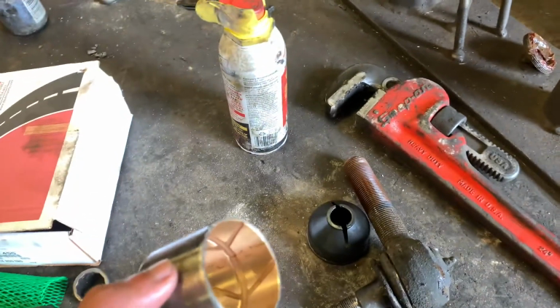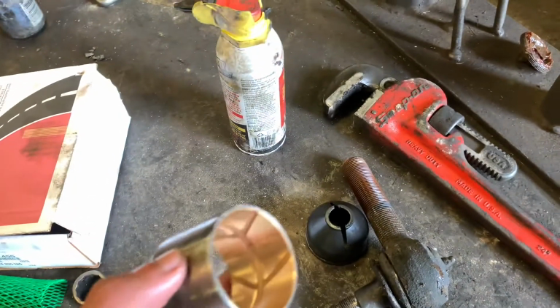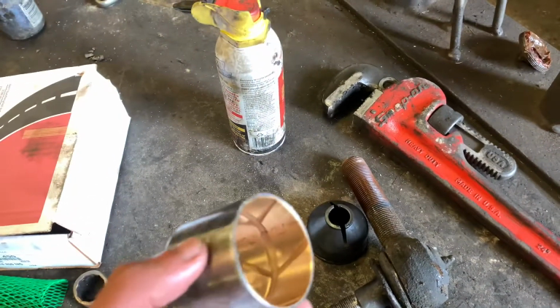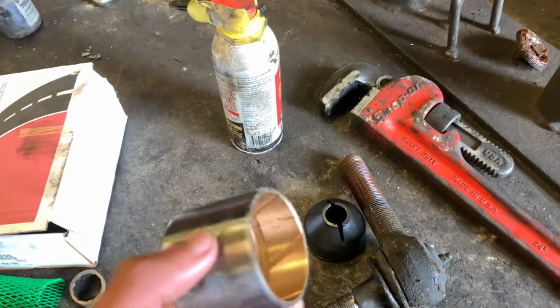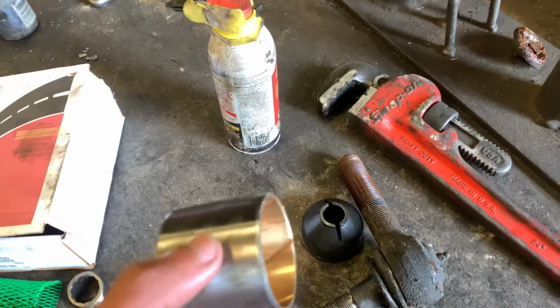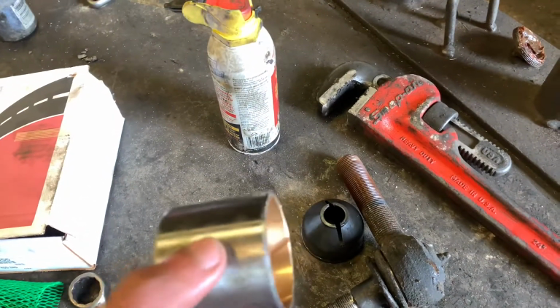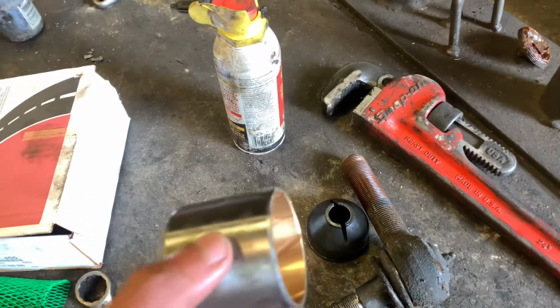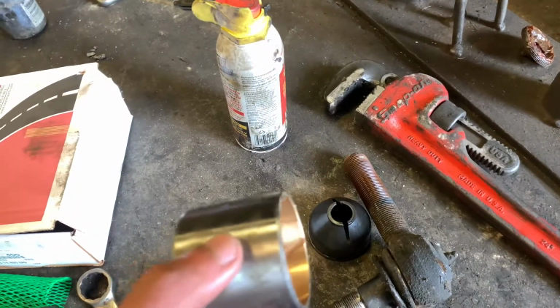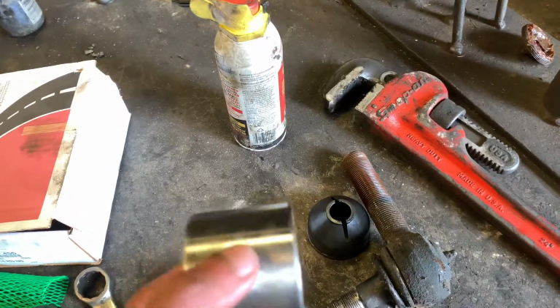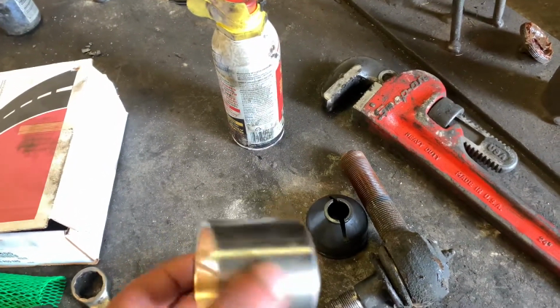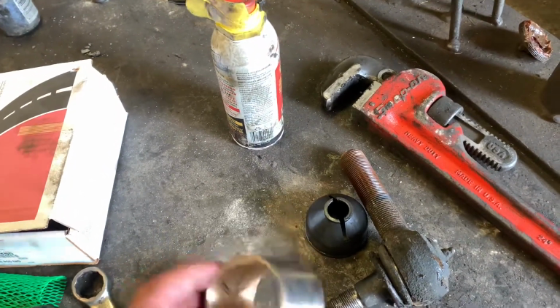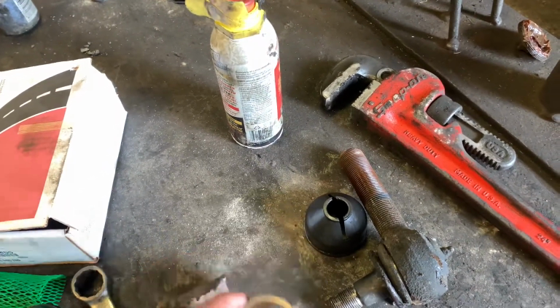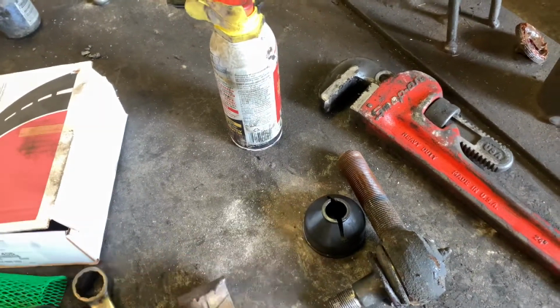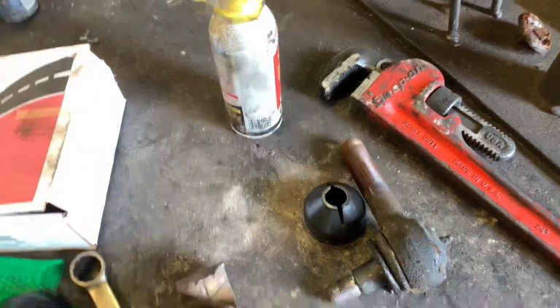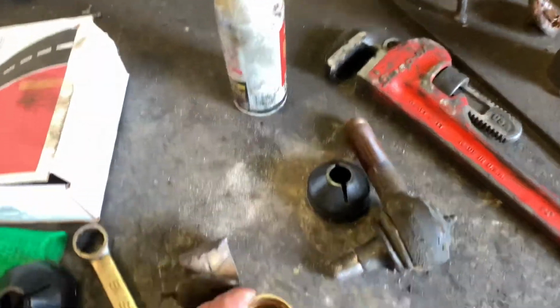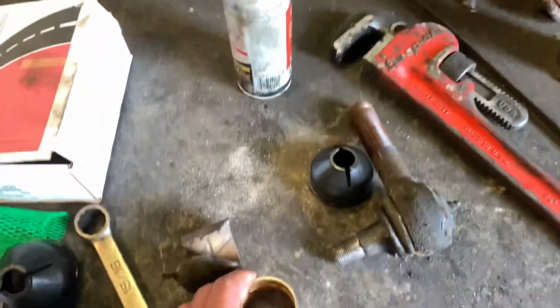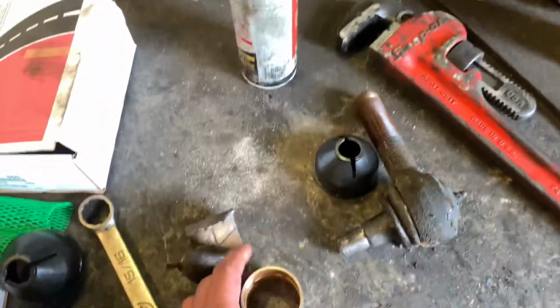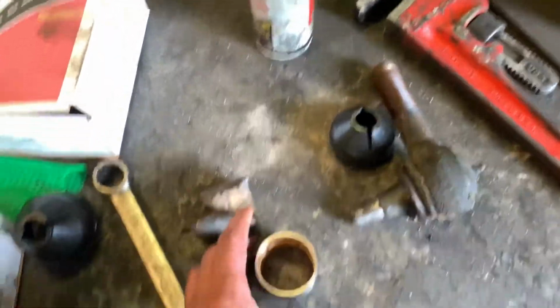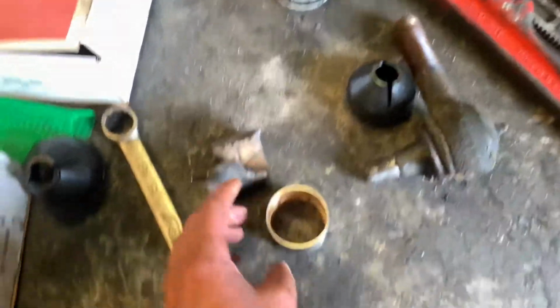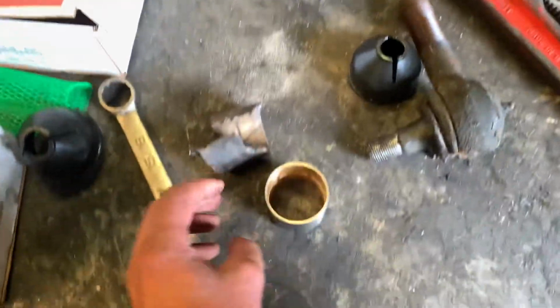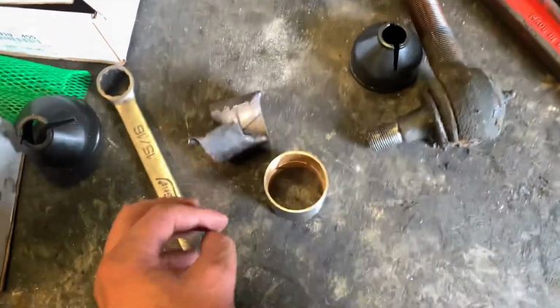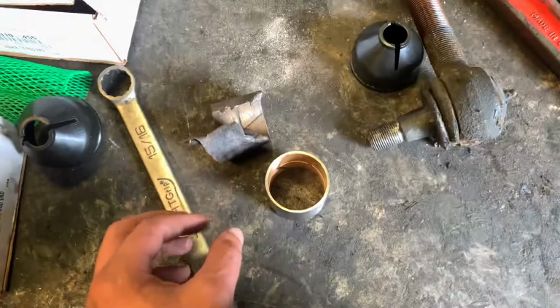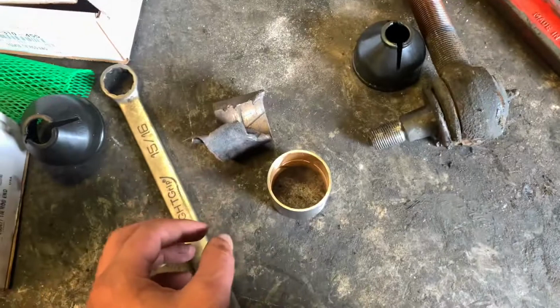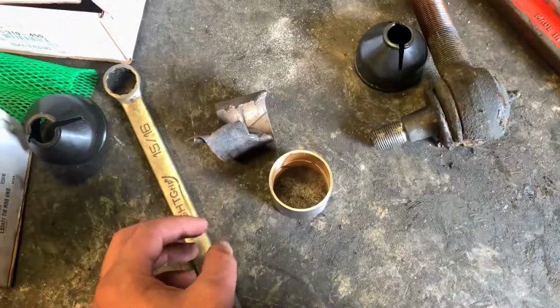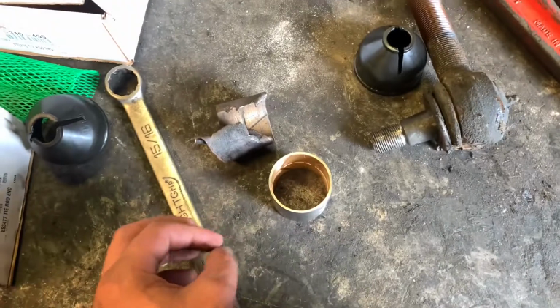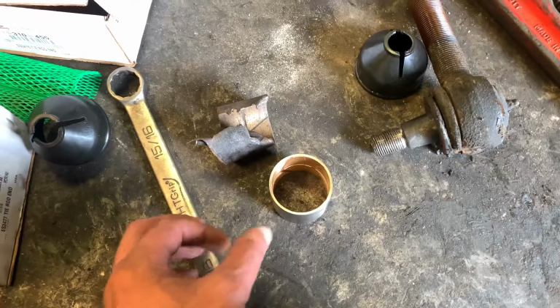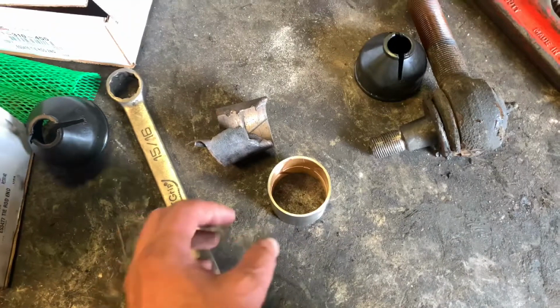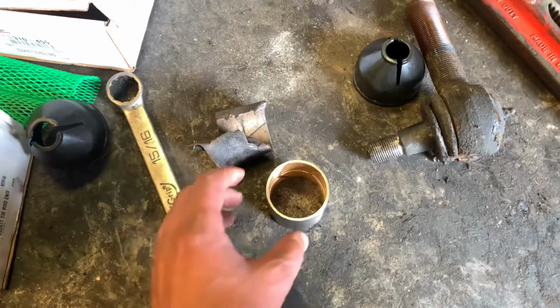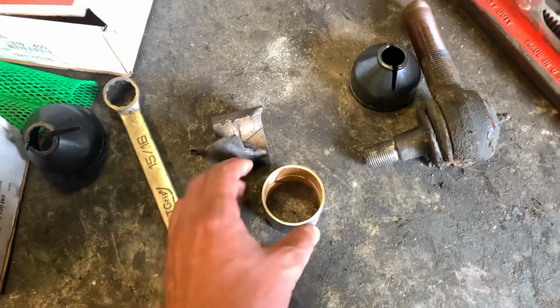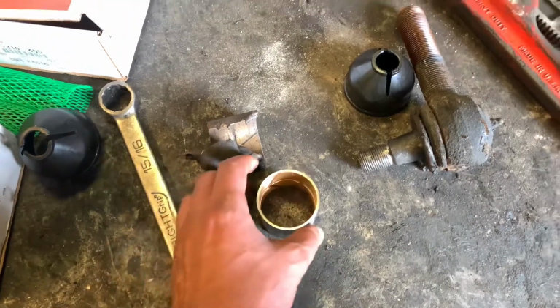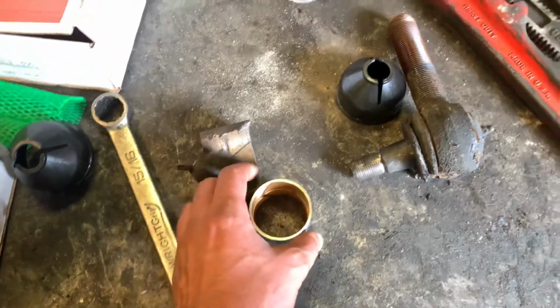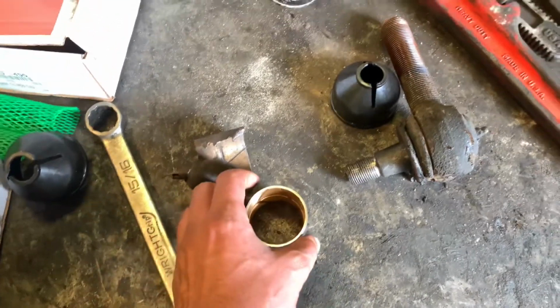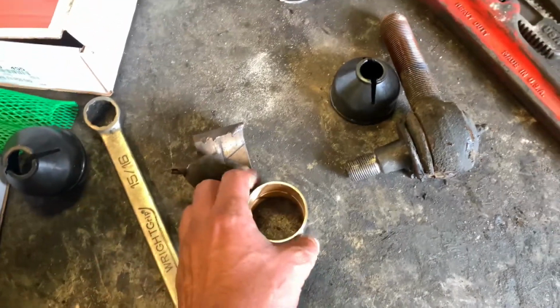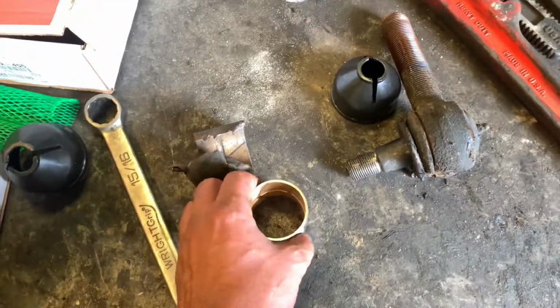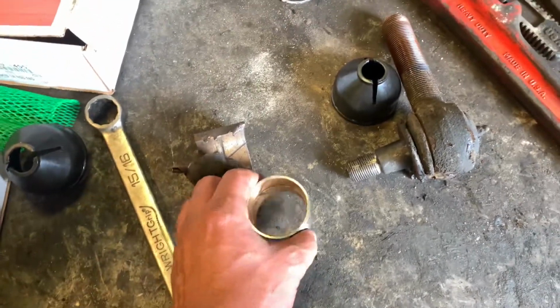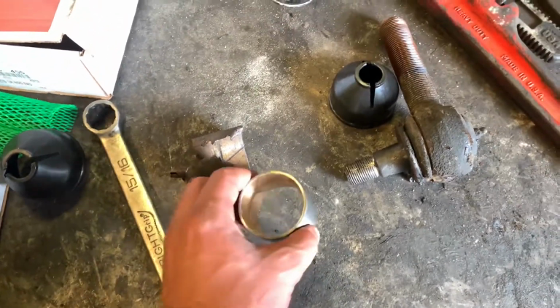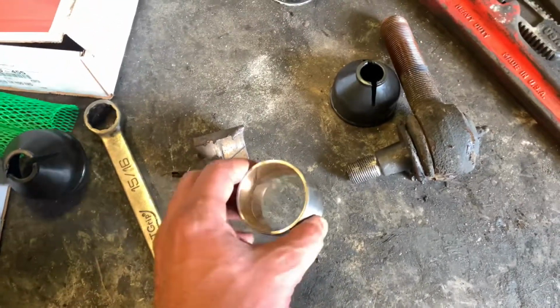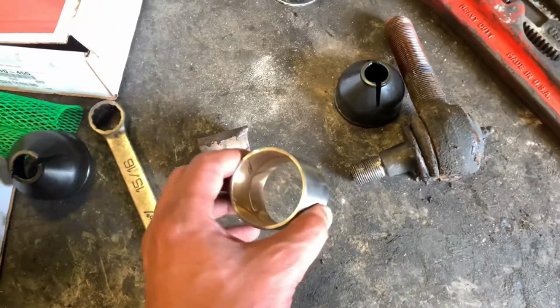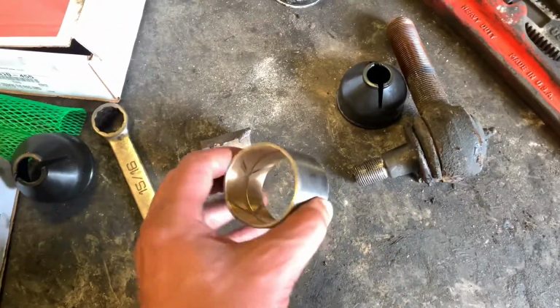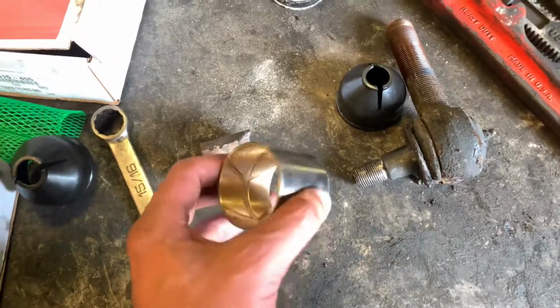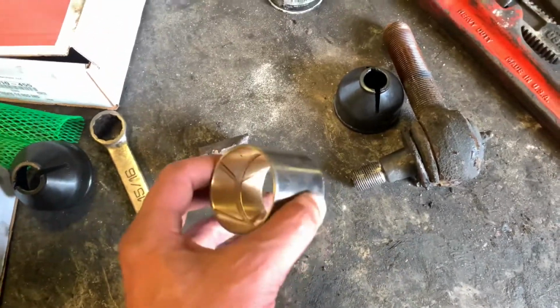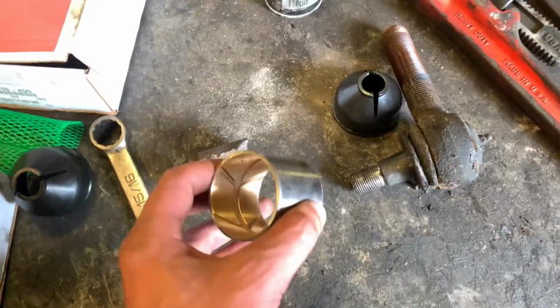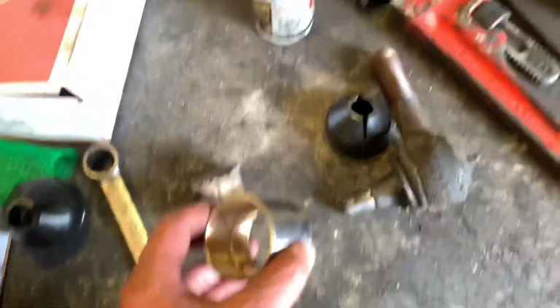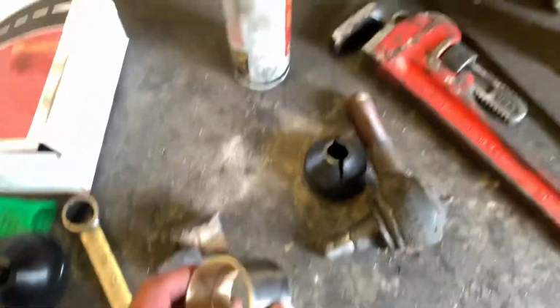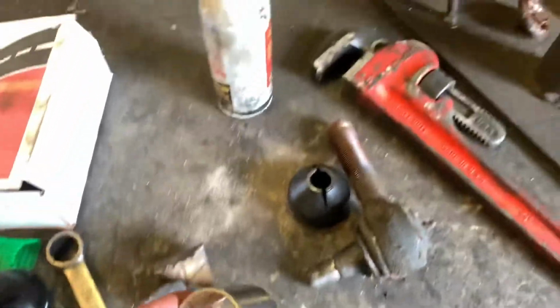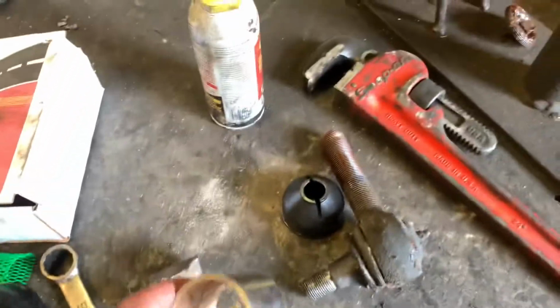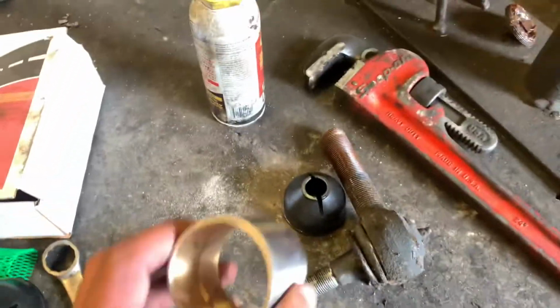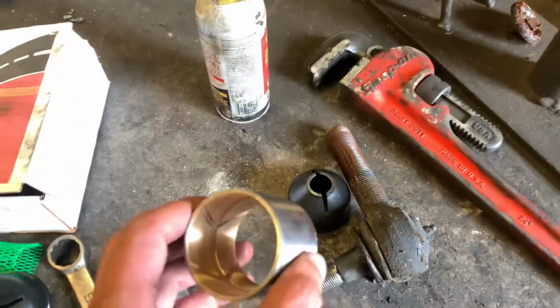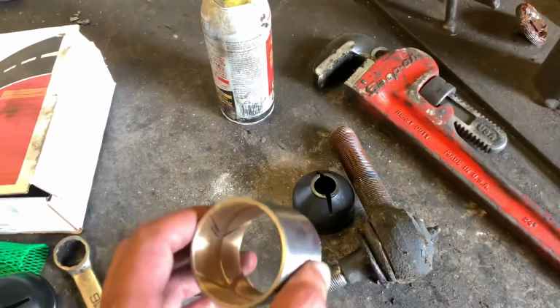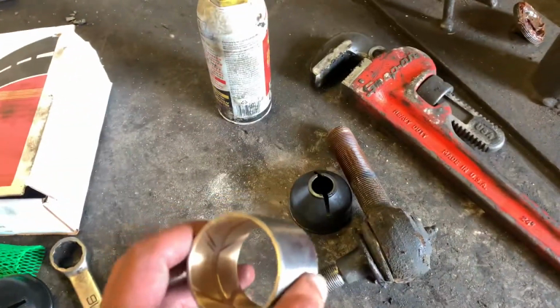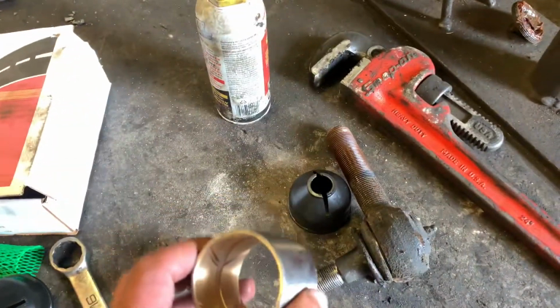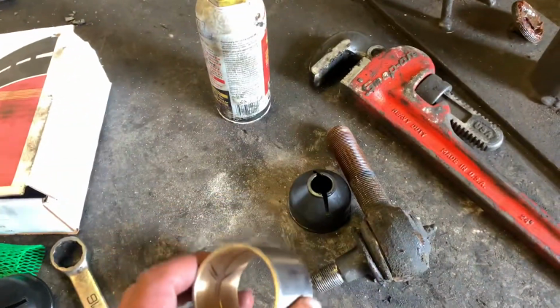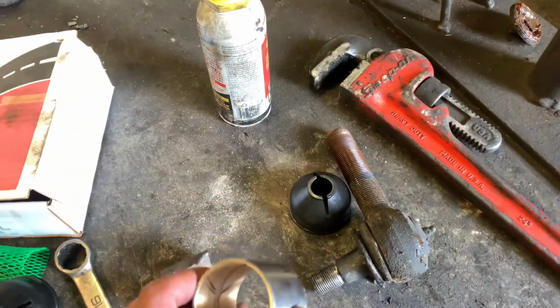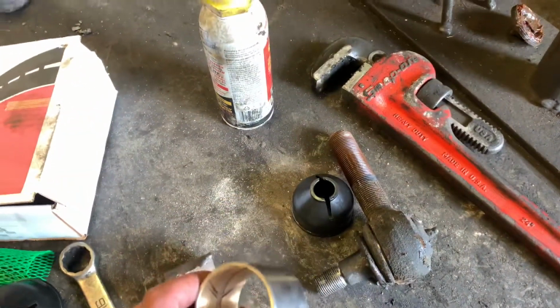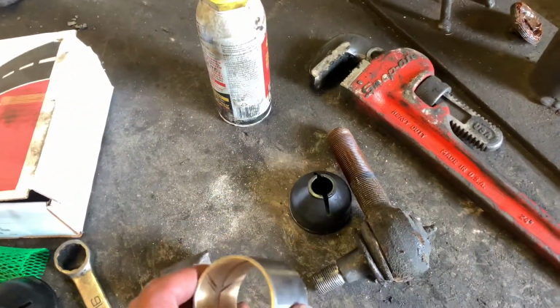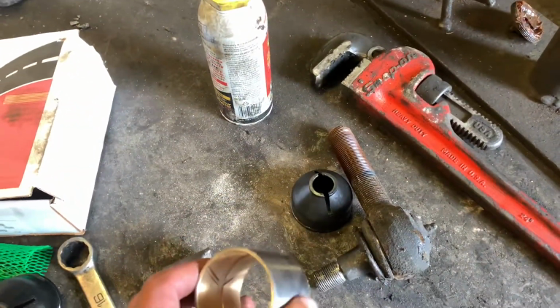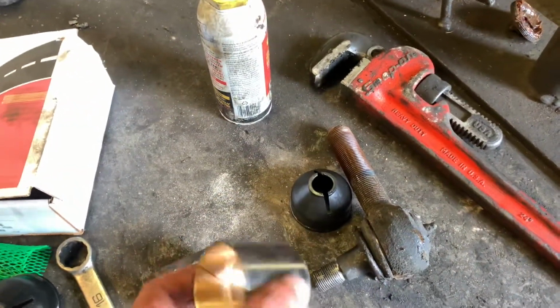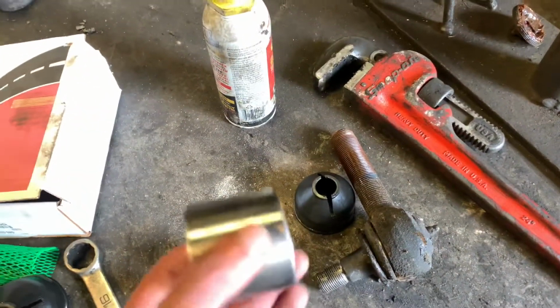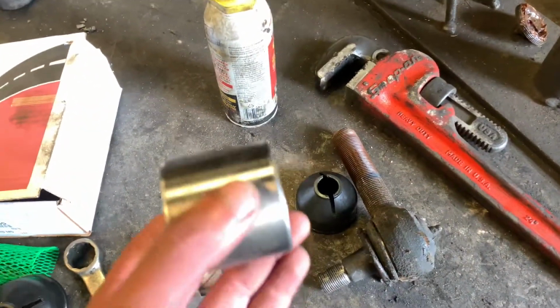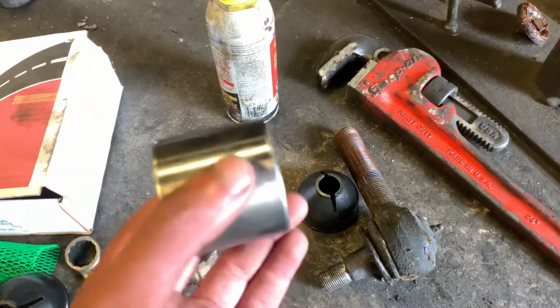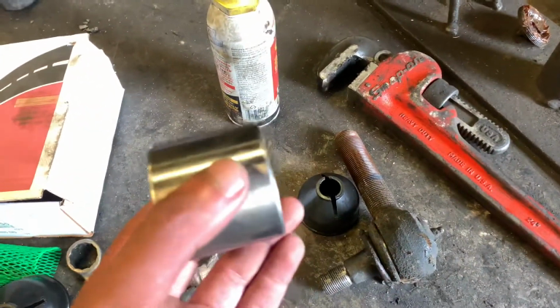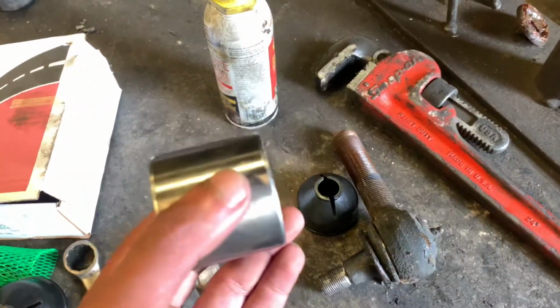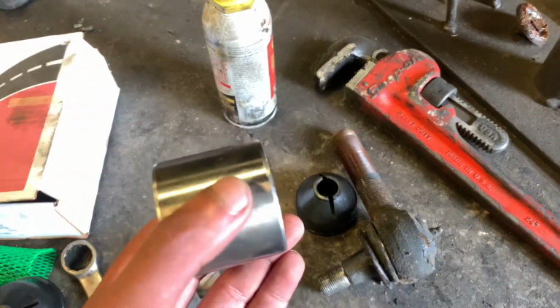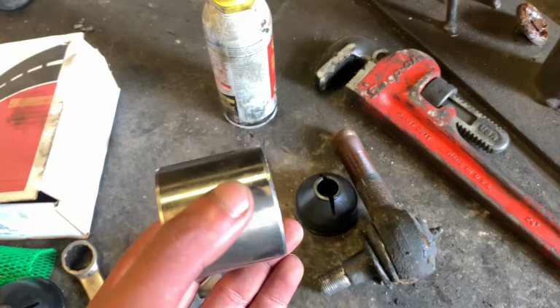They suggested that I should do this once every 3,000 miles. The last maintenance I did on the kingpin bushings, the plate on the bottom where you grease it had fallen off.